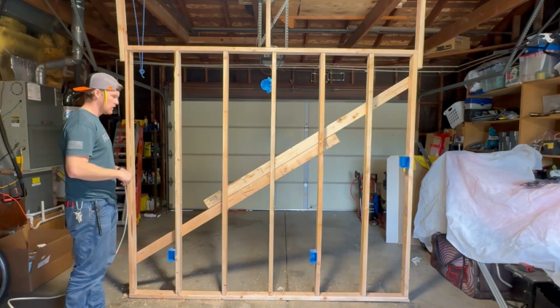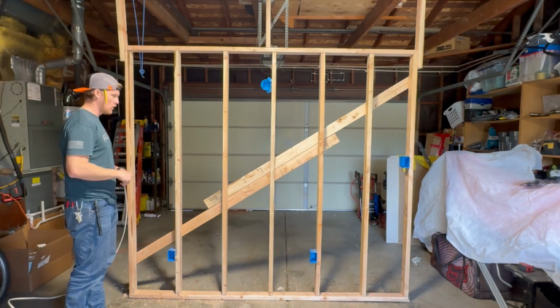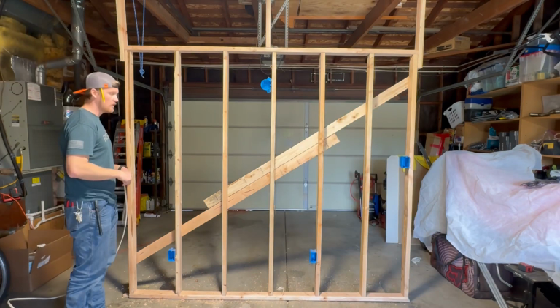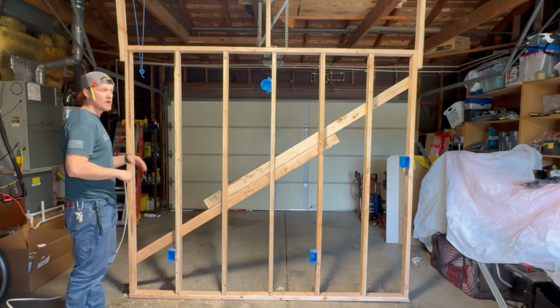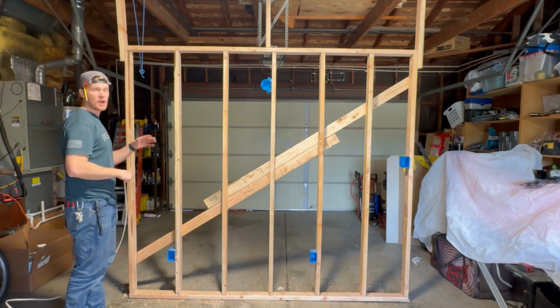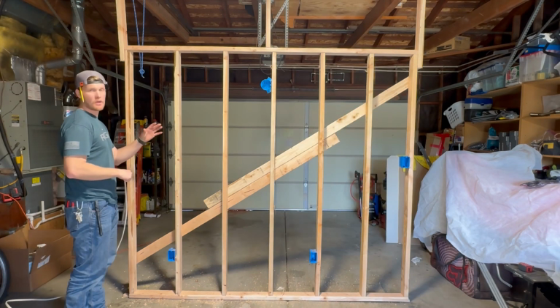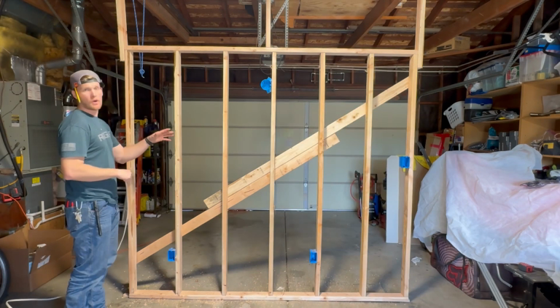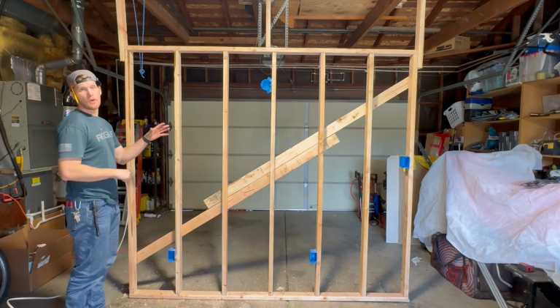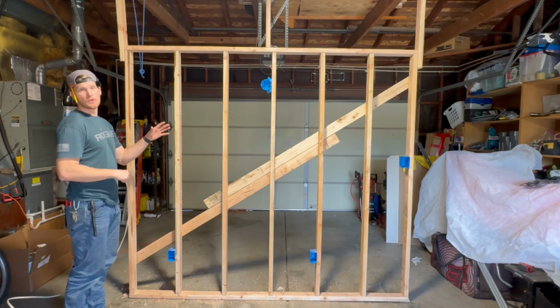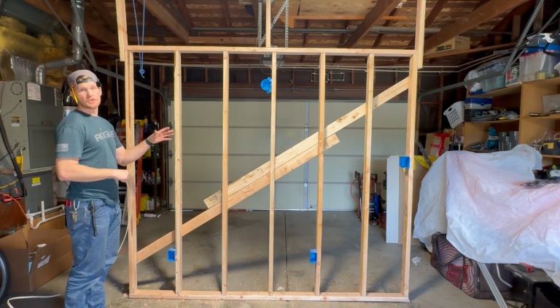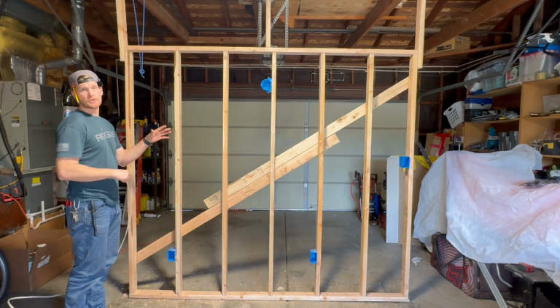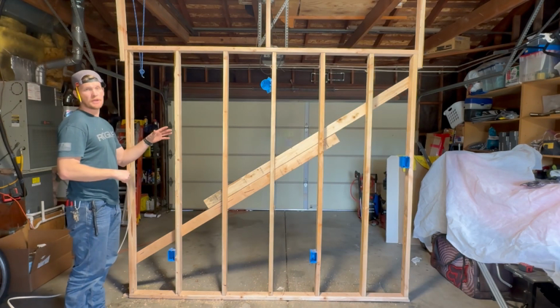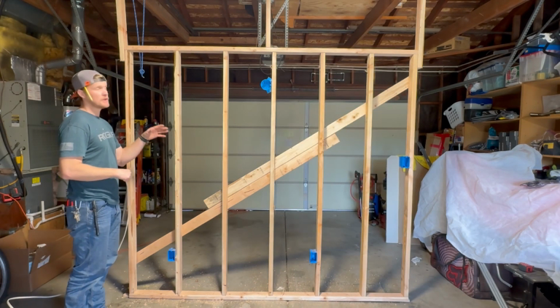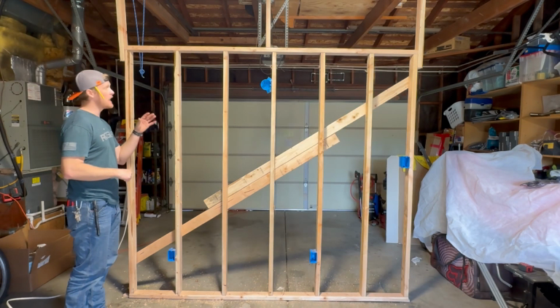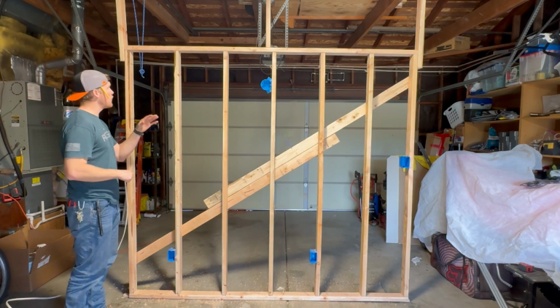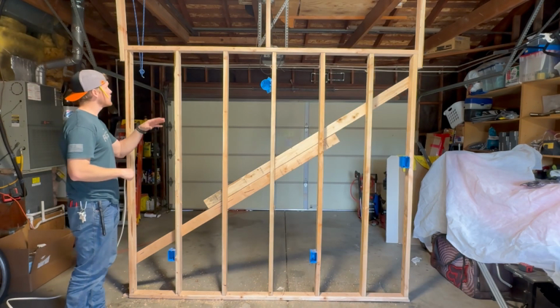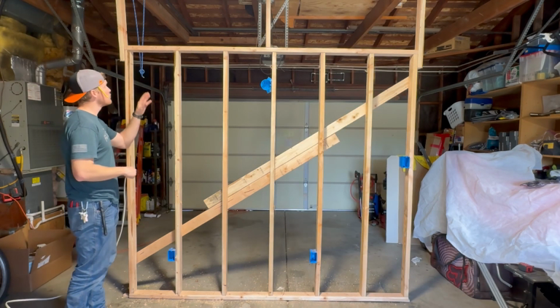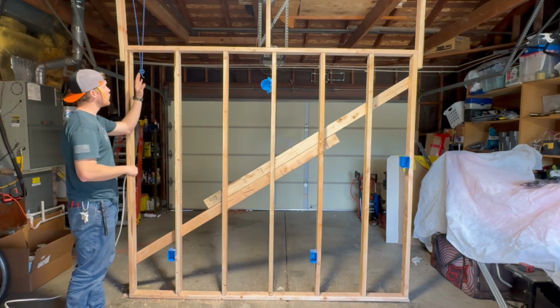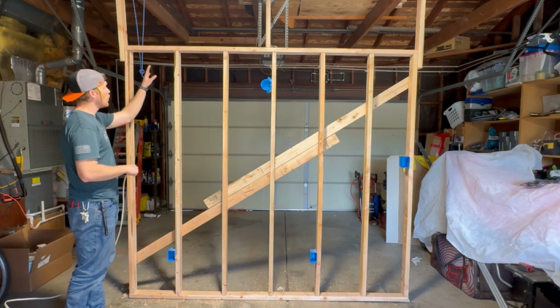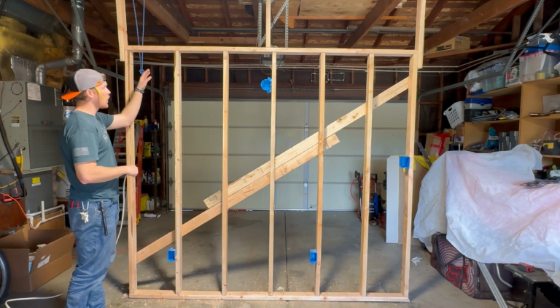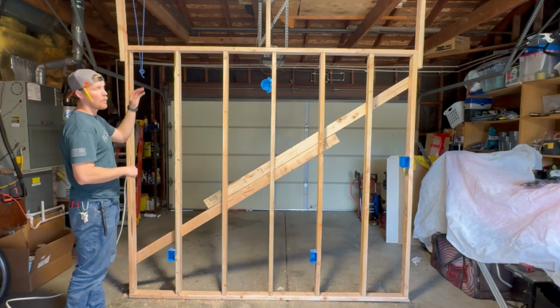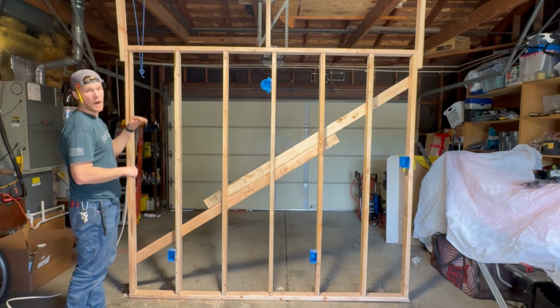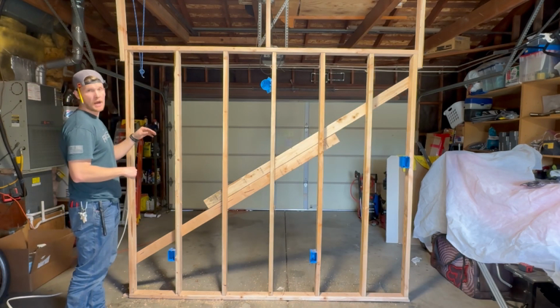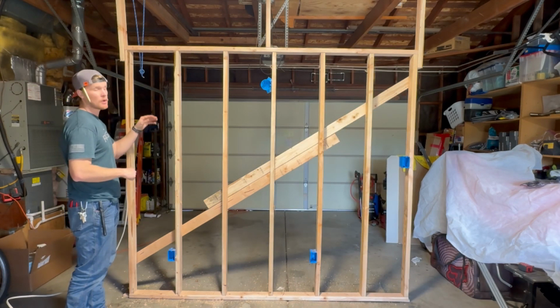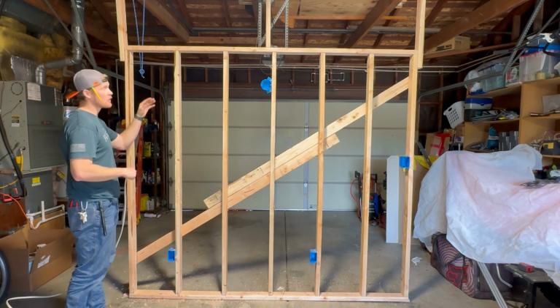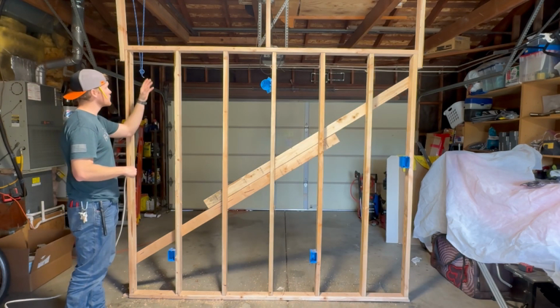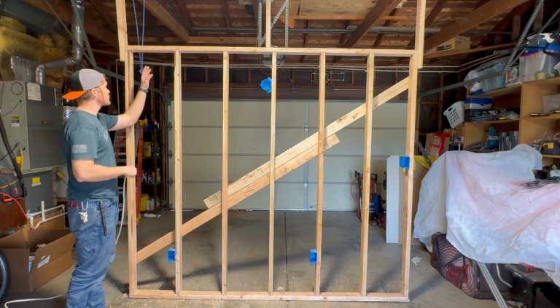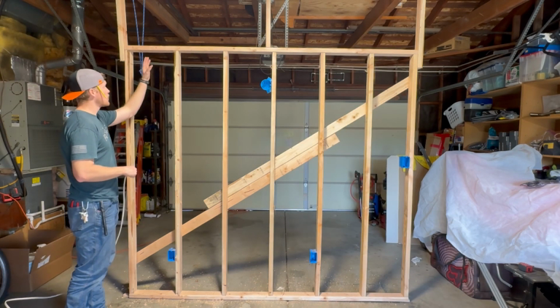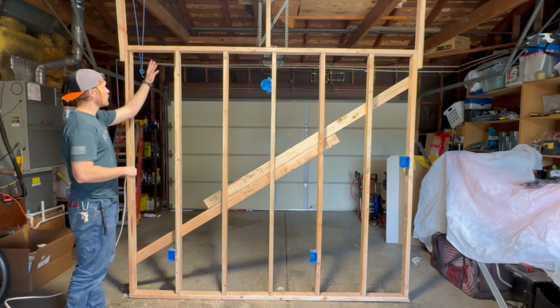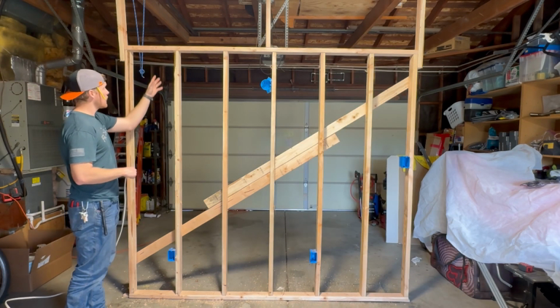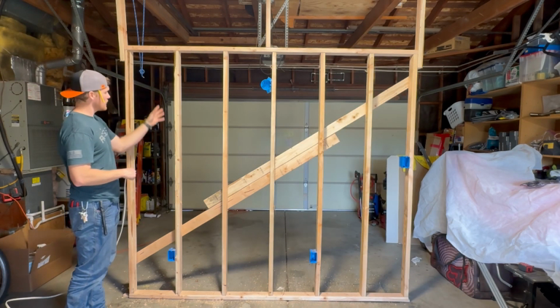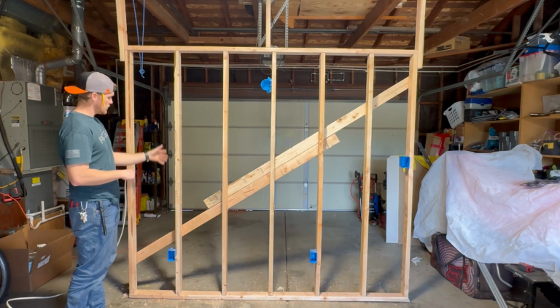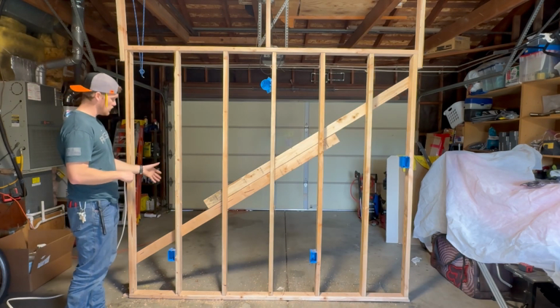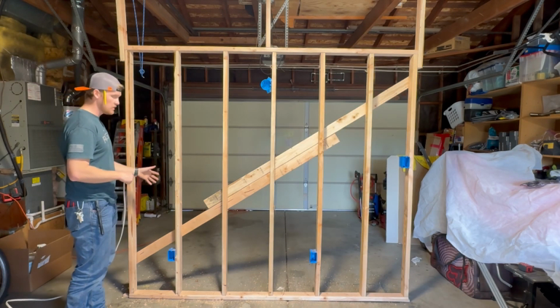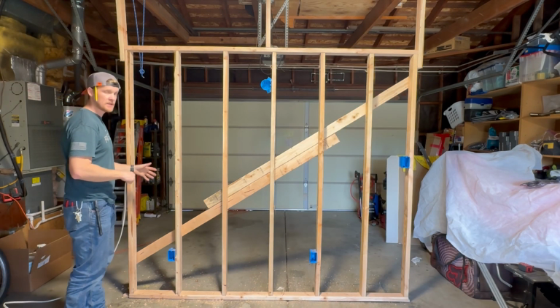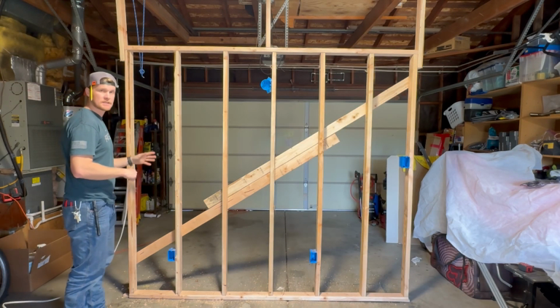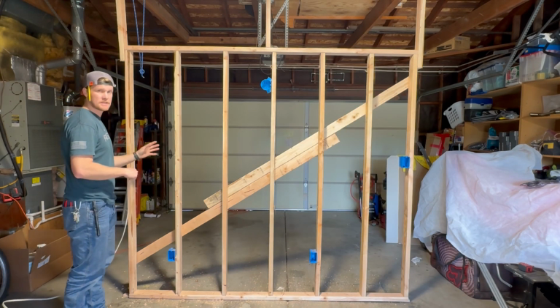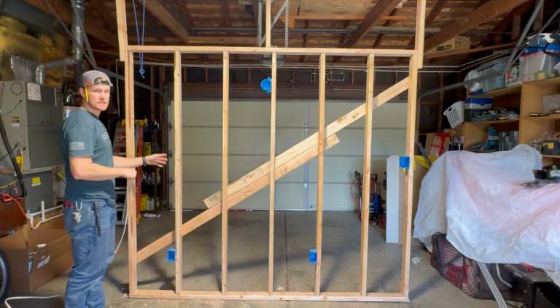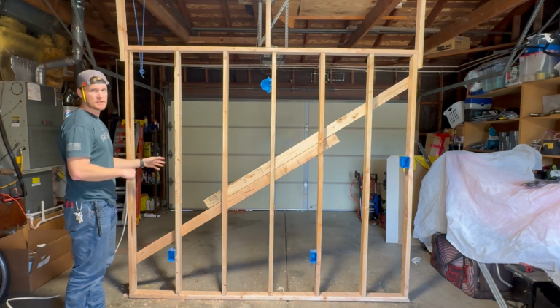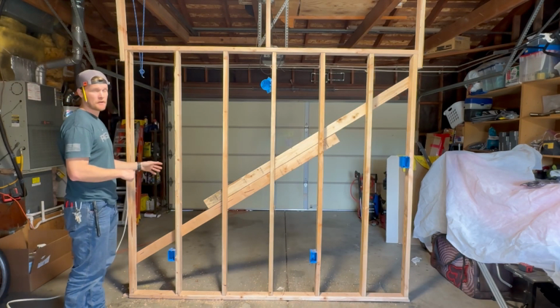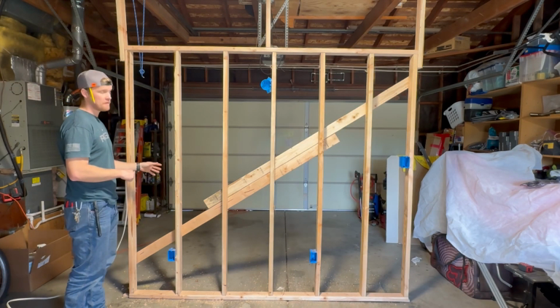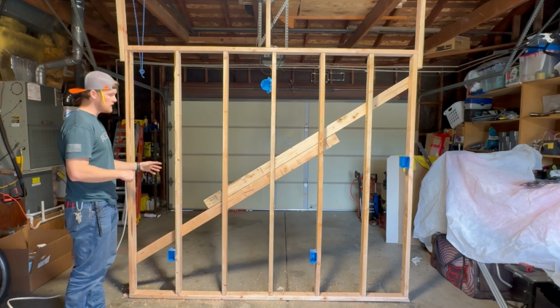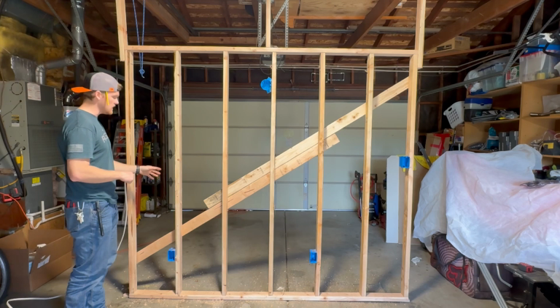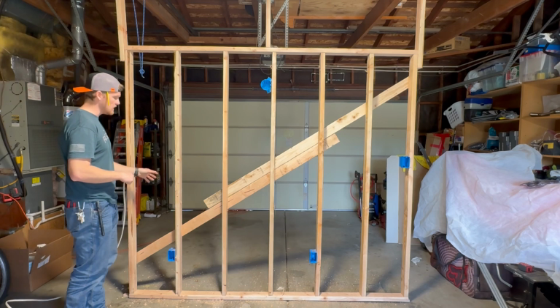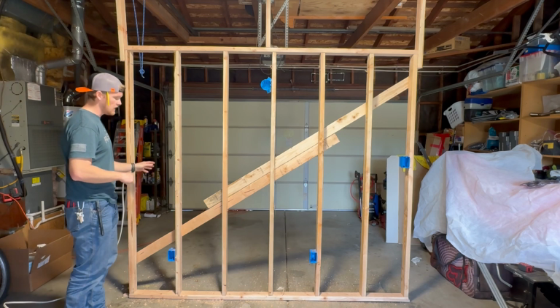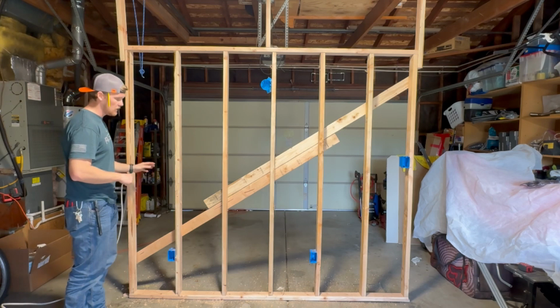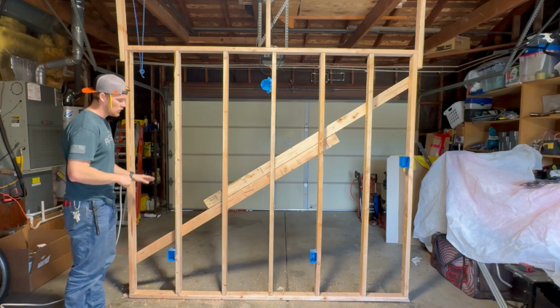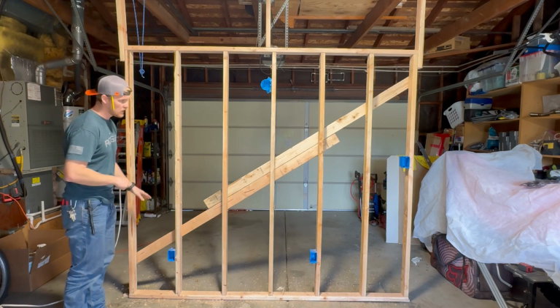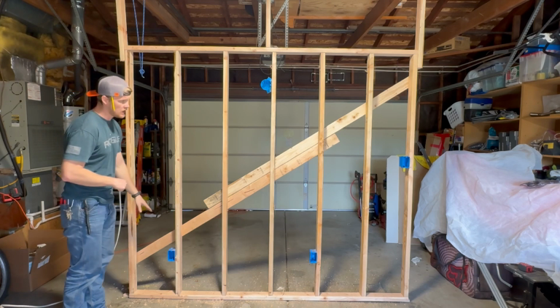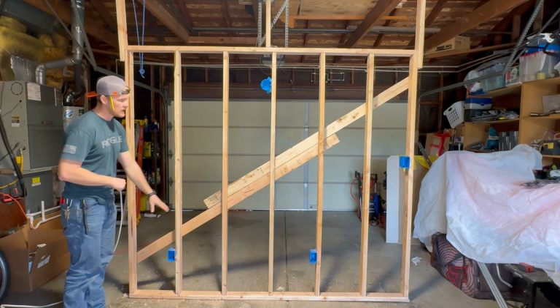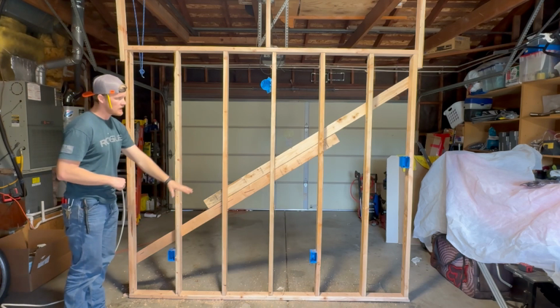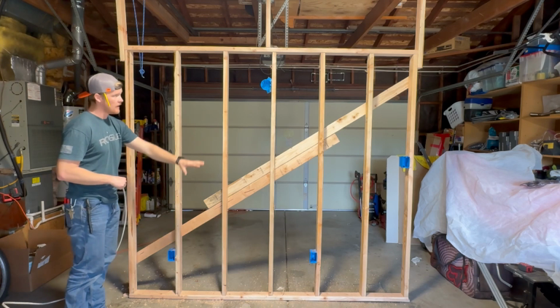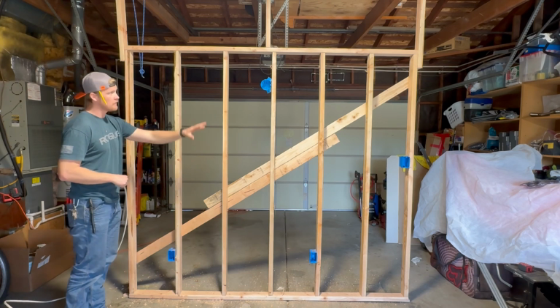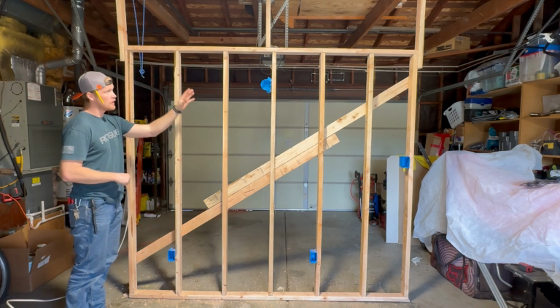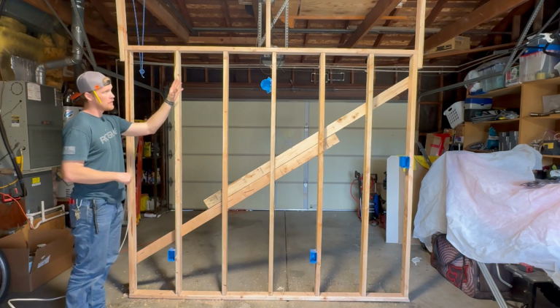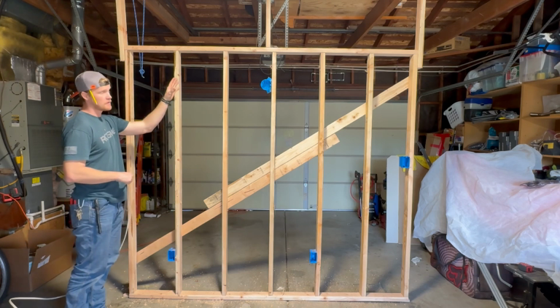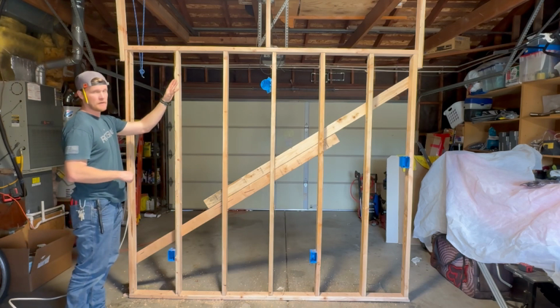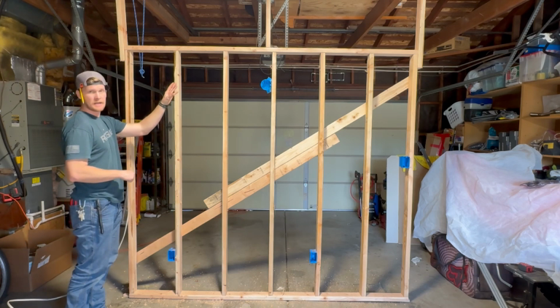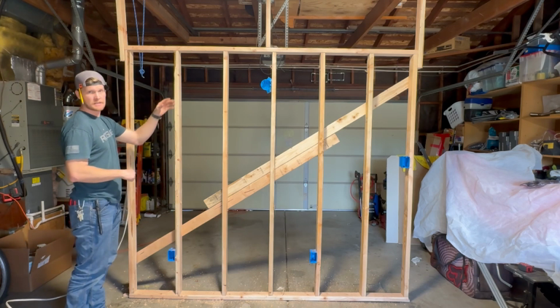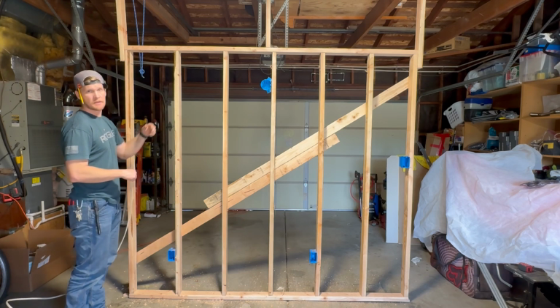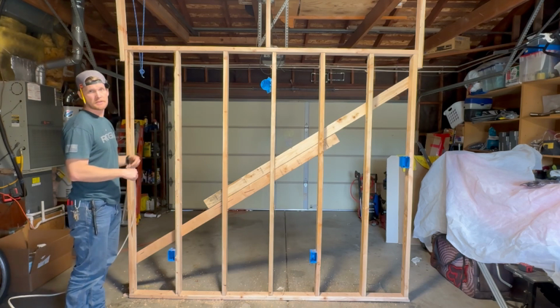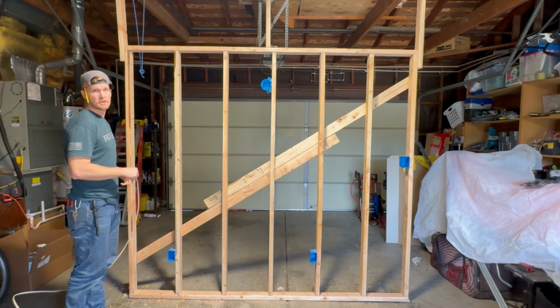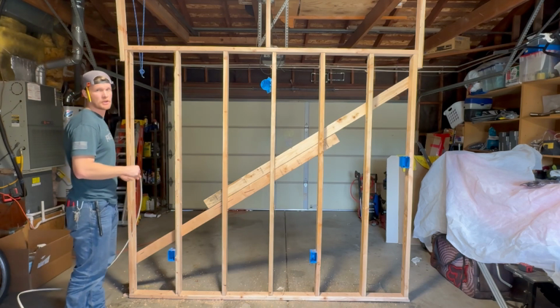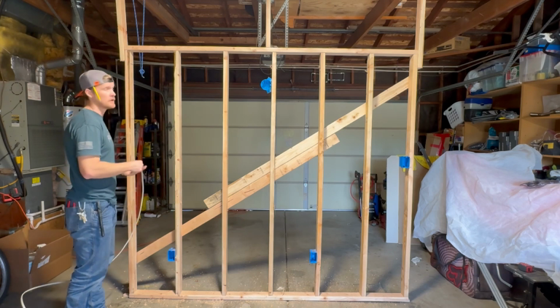We've got all our holes drilled, now we can pull our wire. We're going to start right here because this is our feed, and then we'll connect every other device to the circuit.